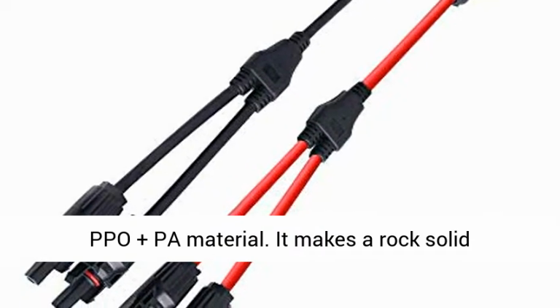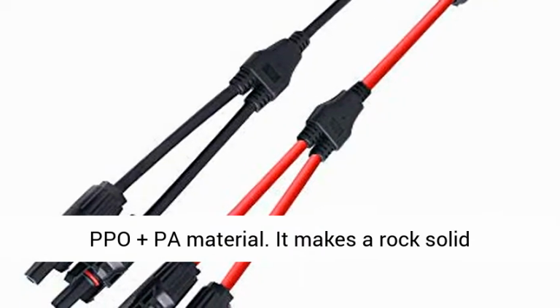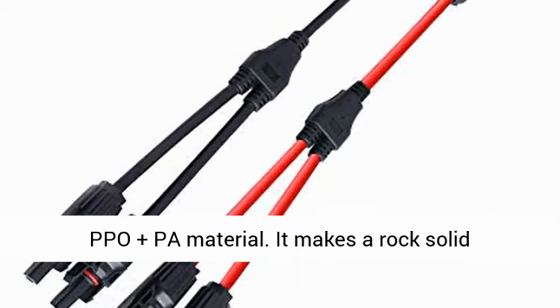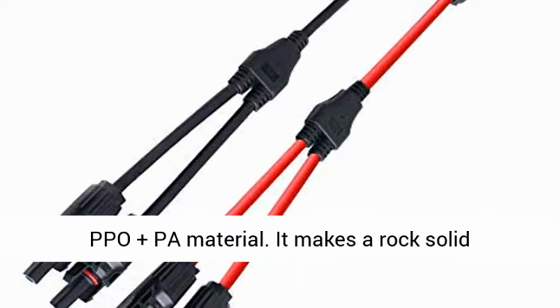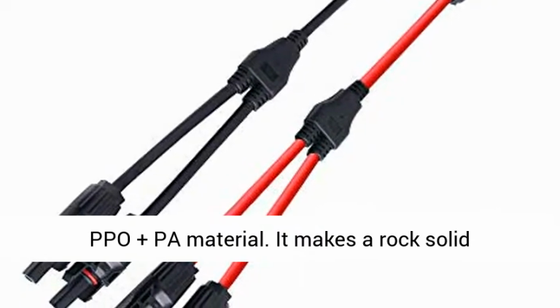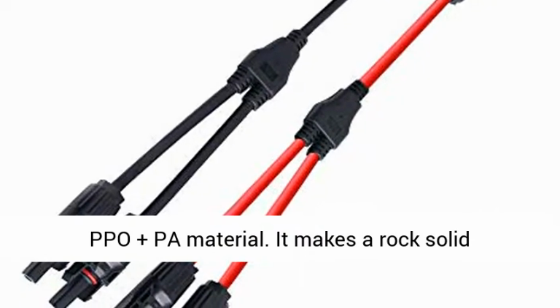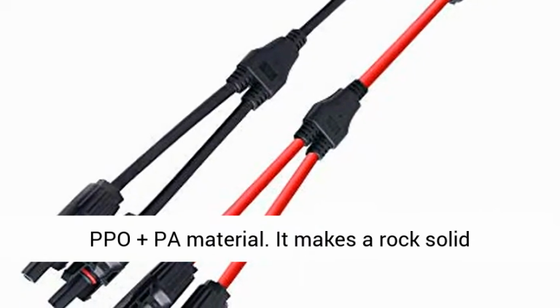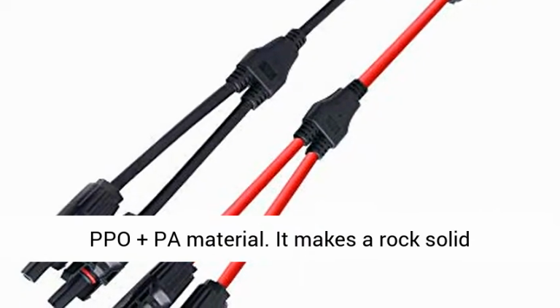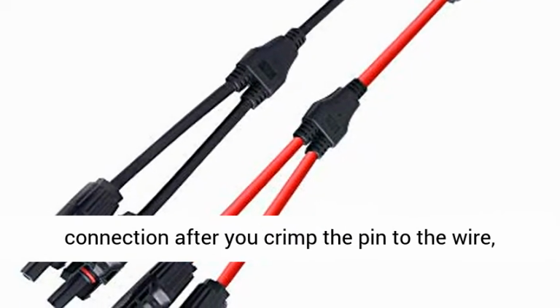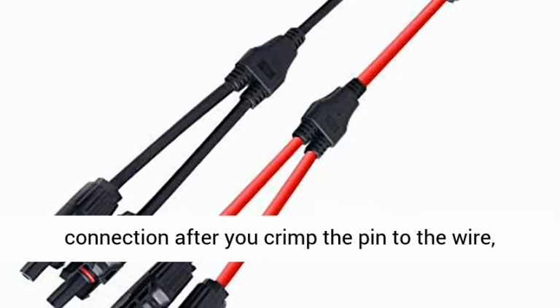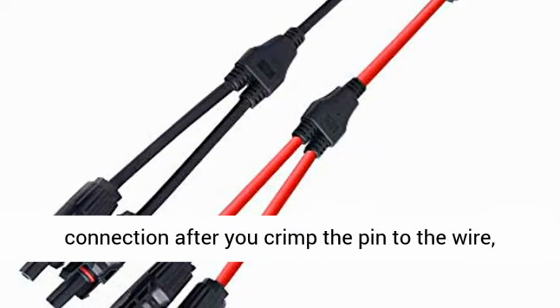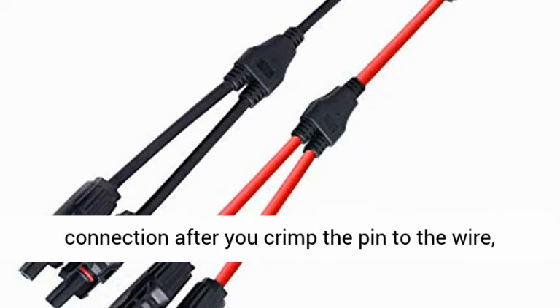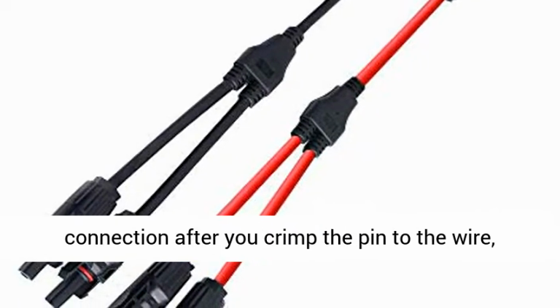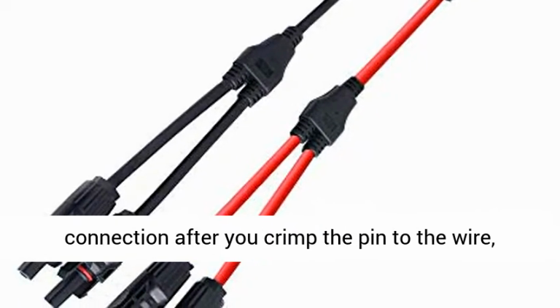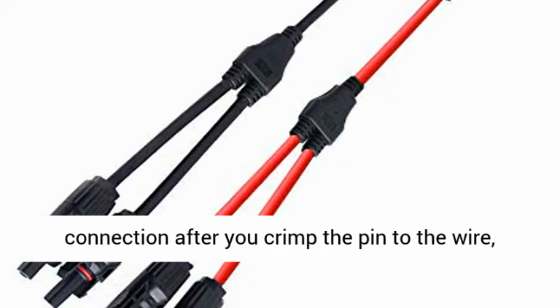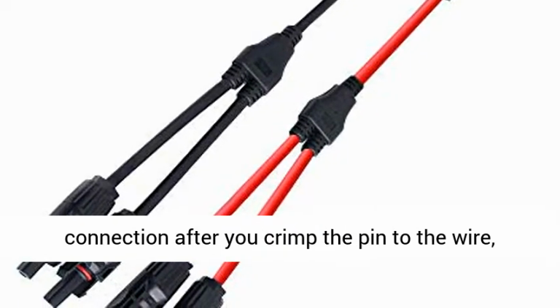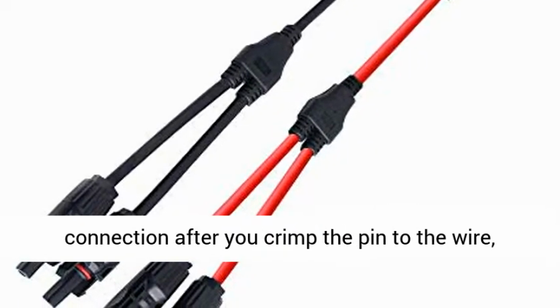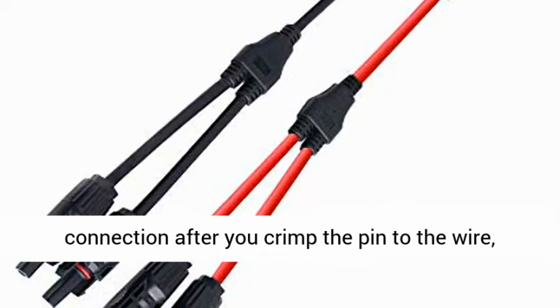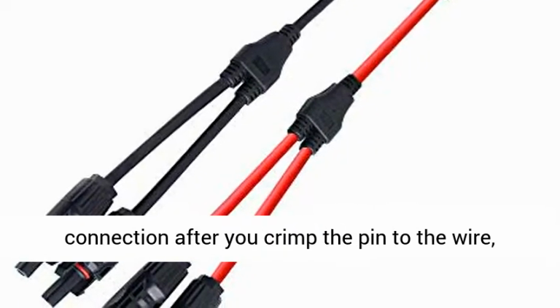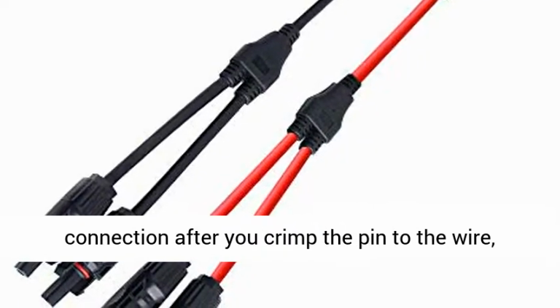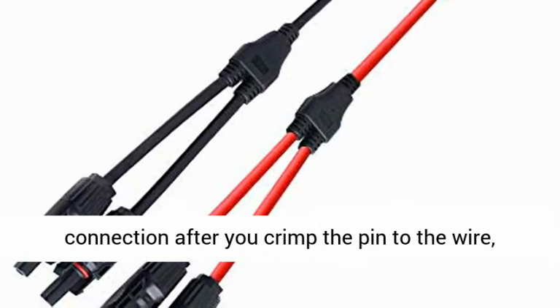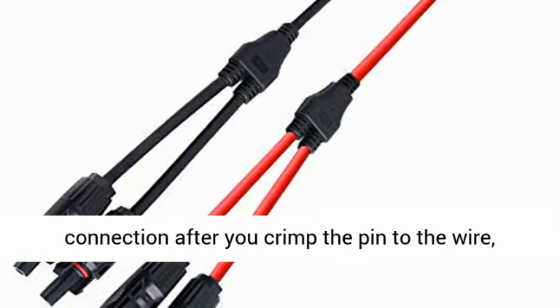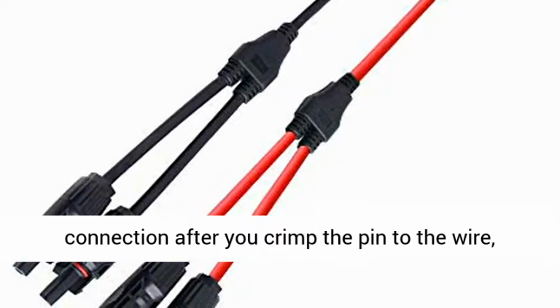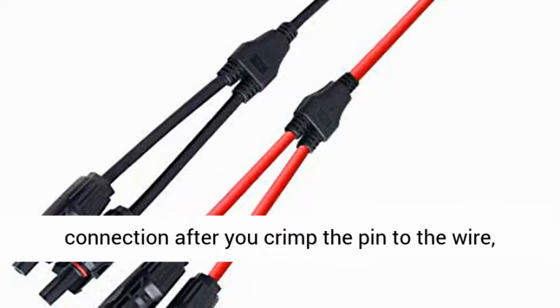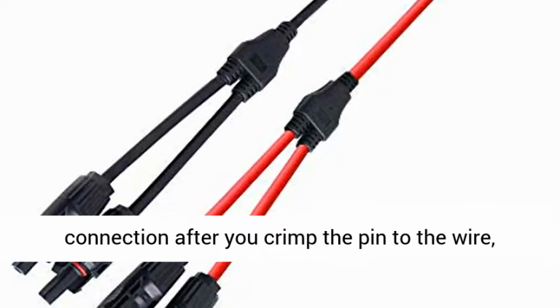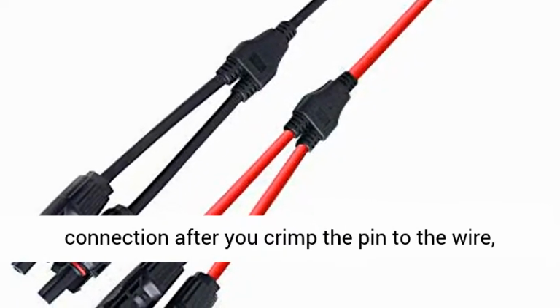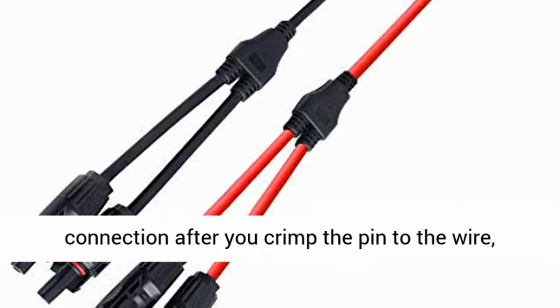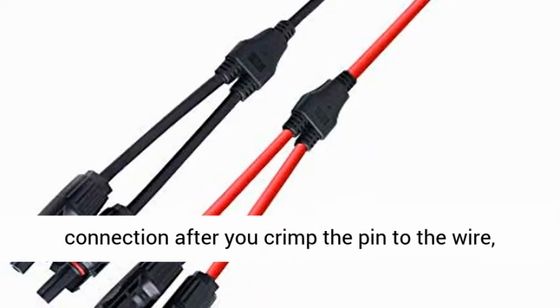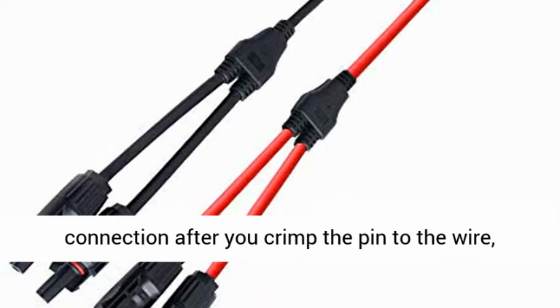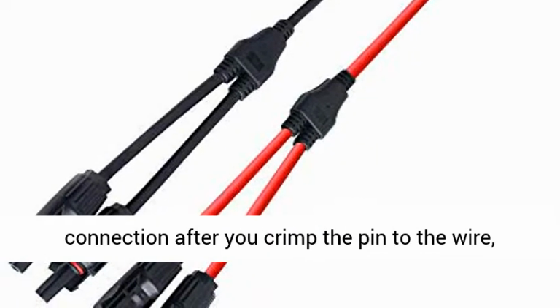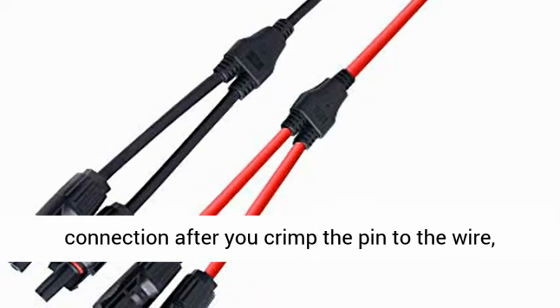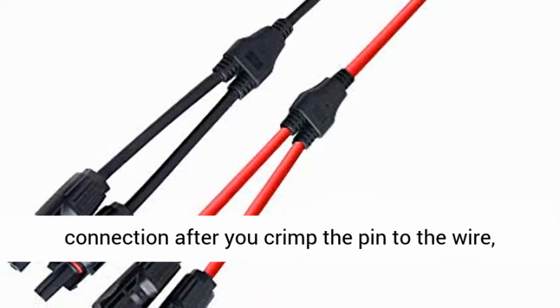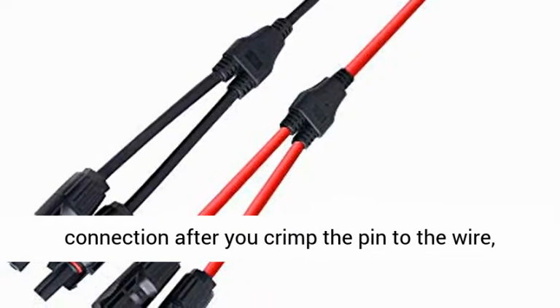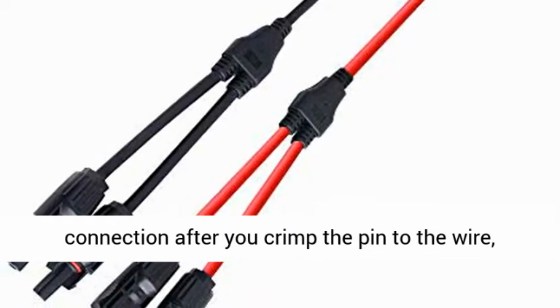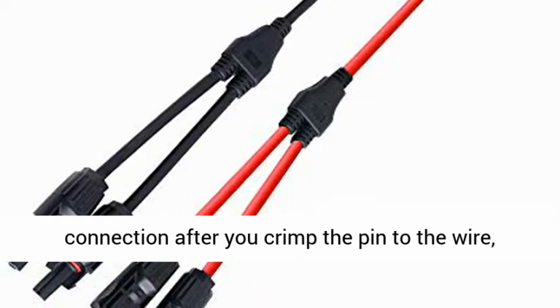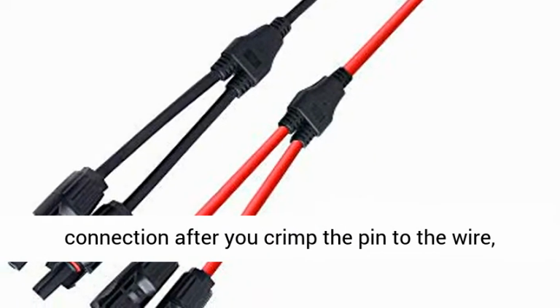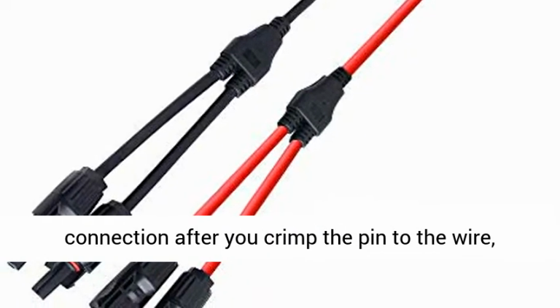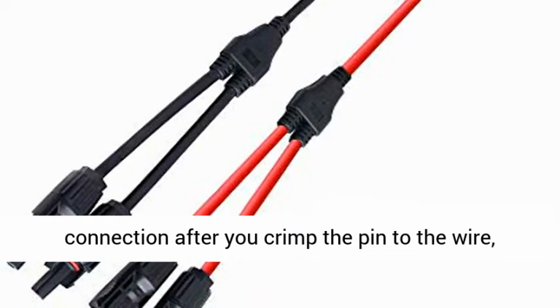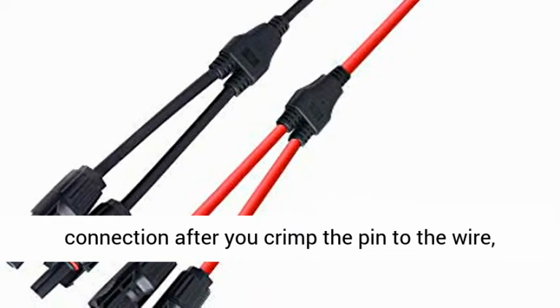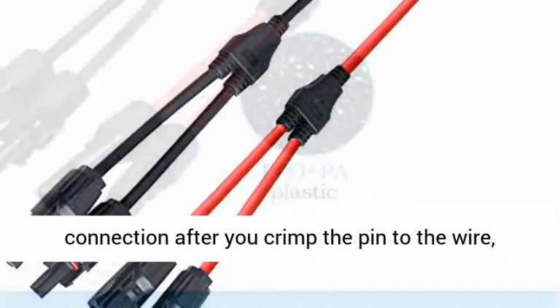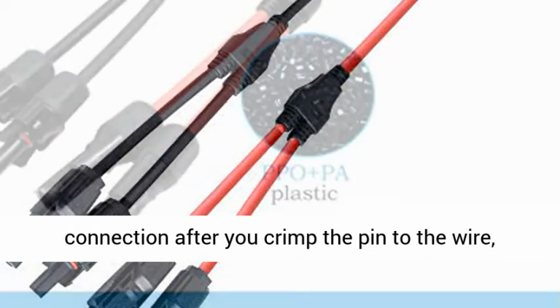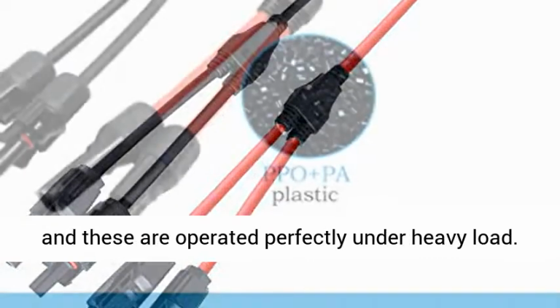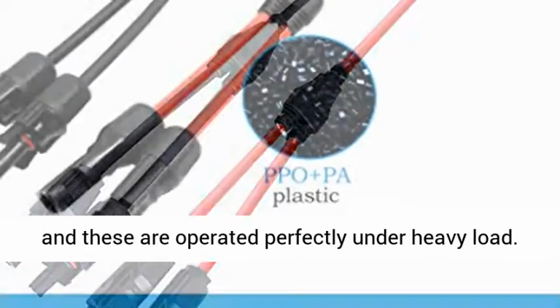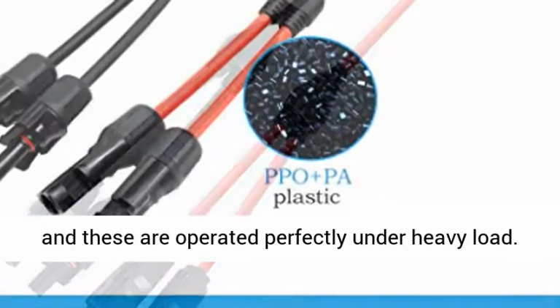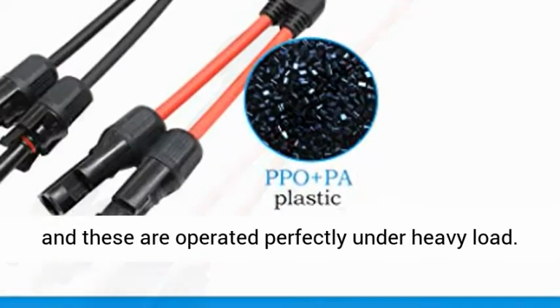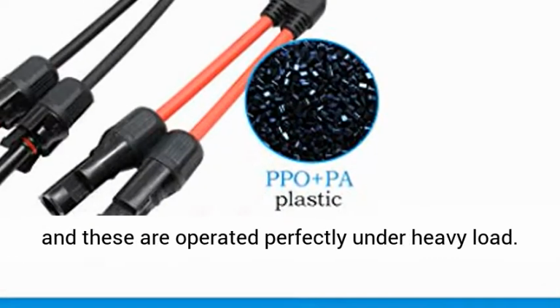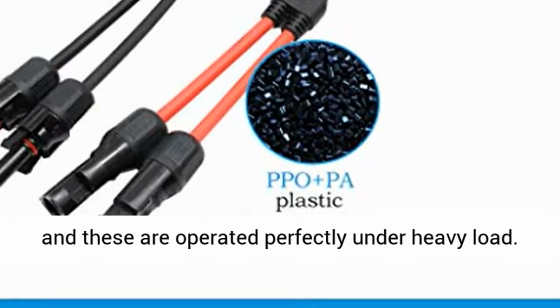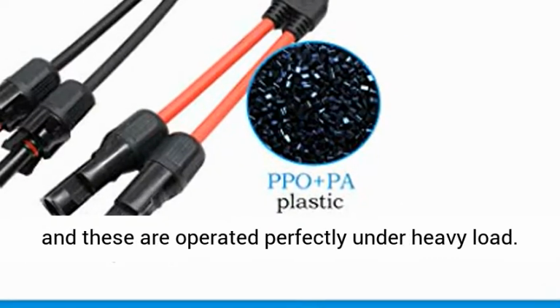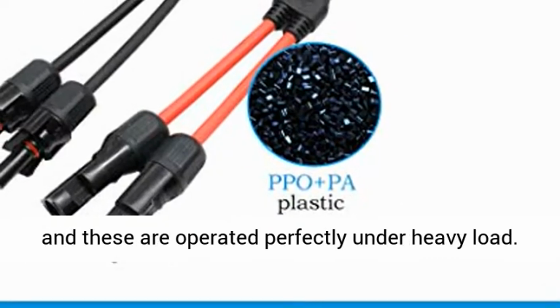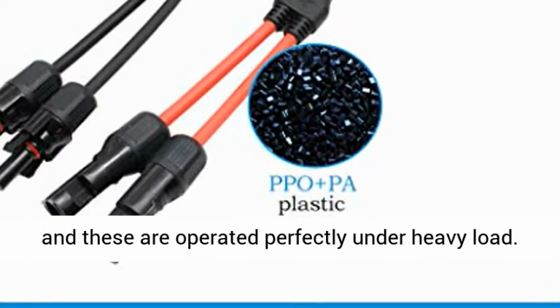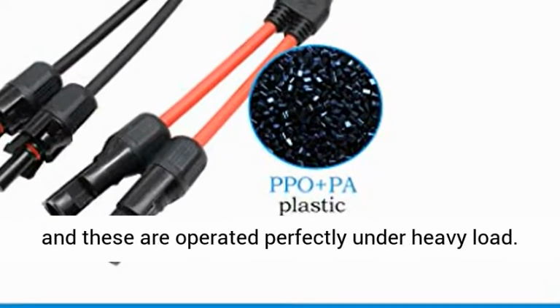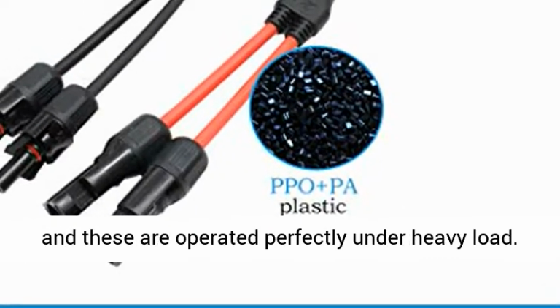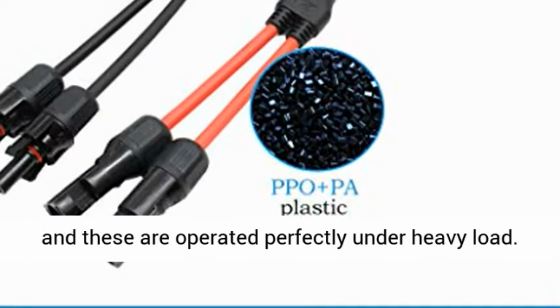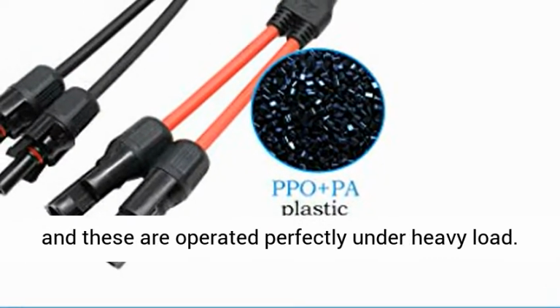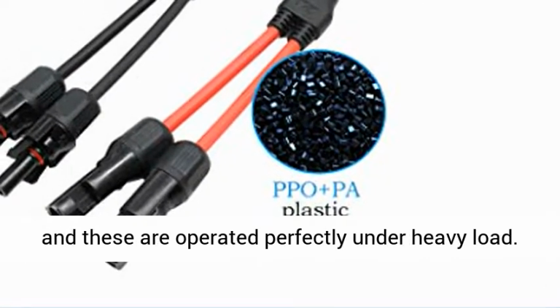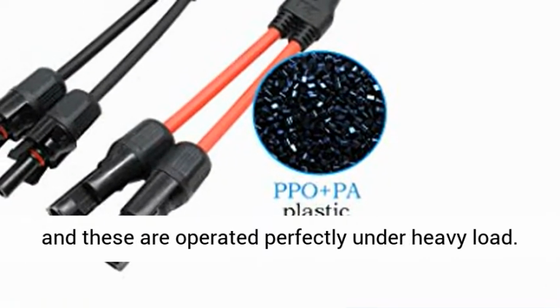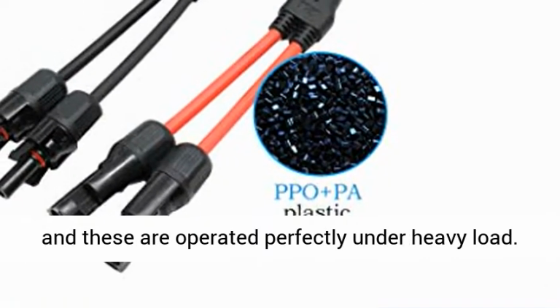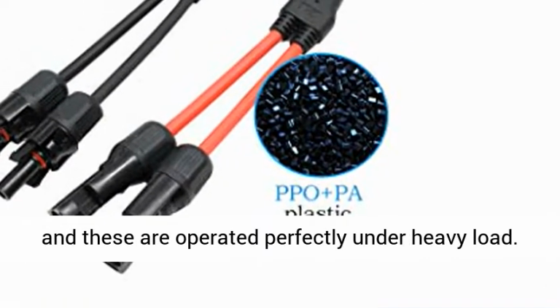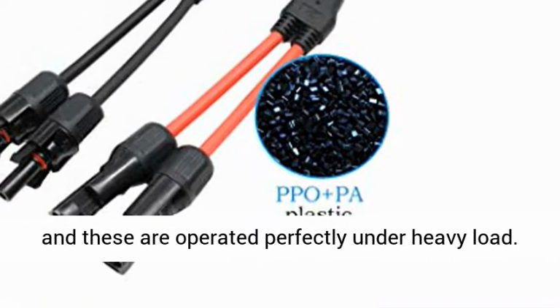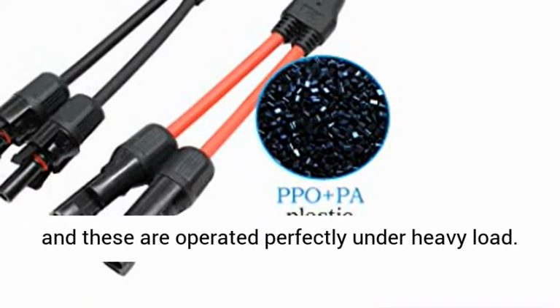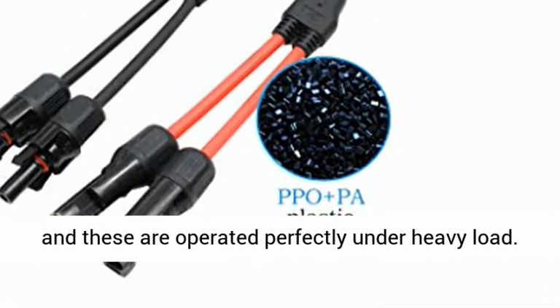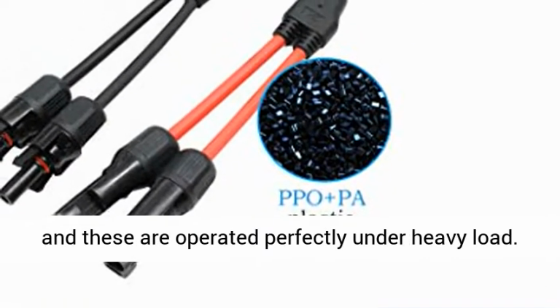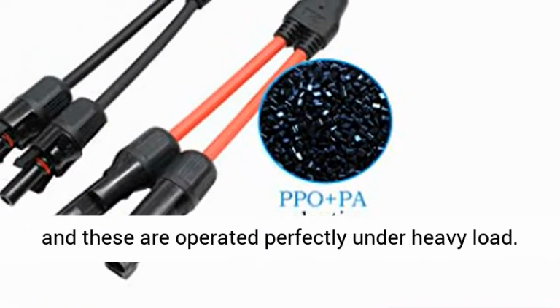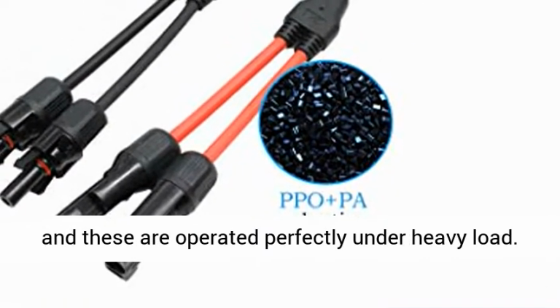It makes a rock solid connection after you crimp the pin to the wire, and these are operated perfectly under heavy load.